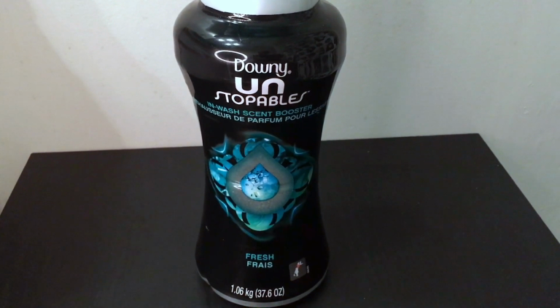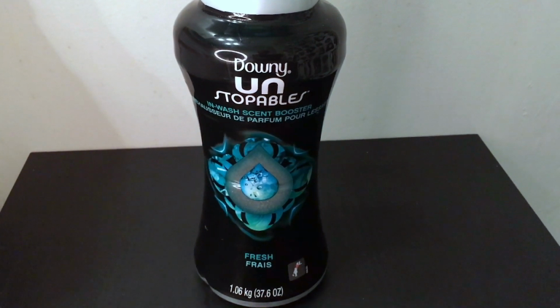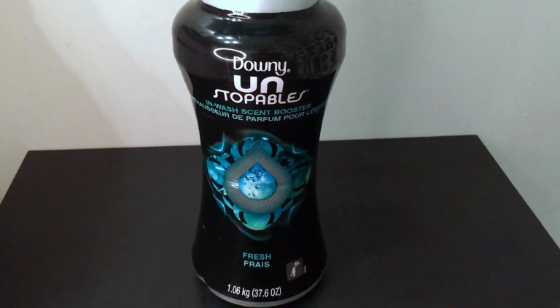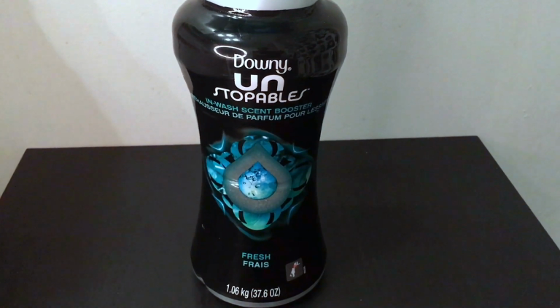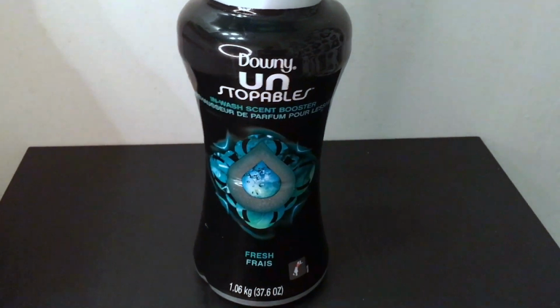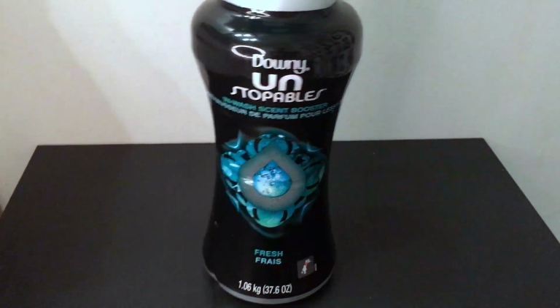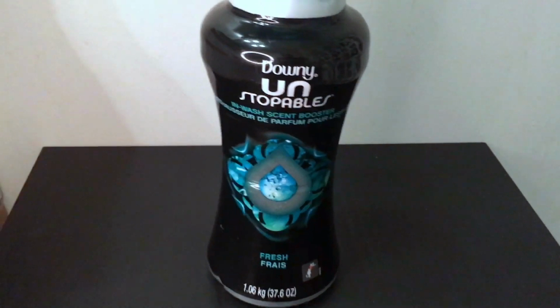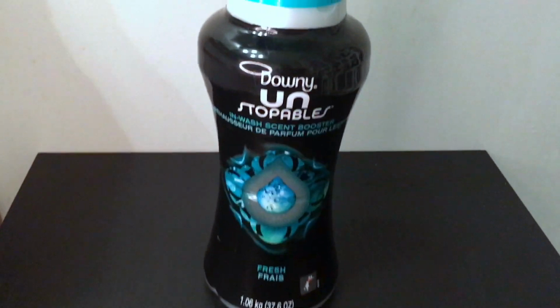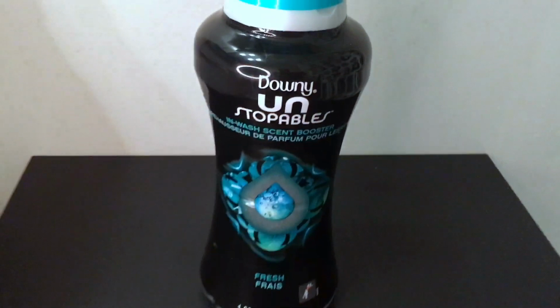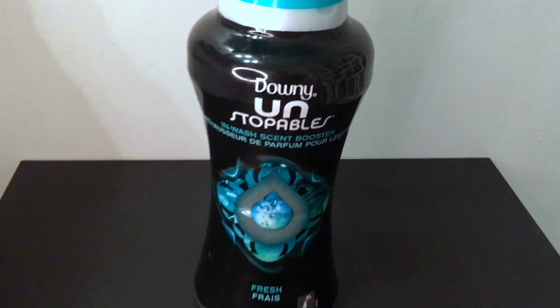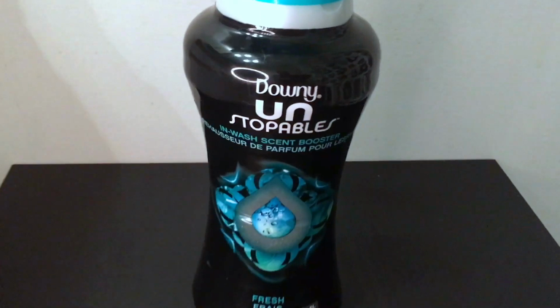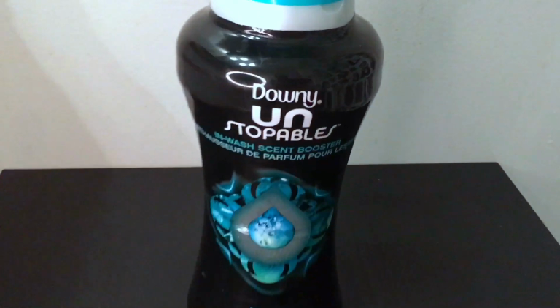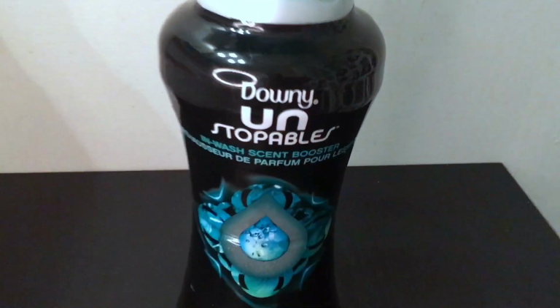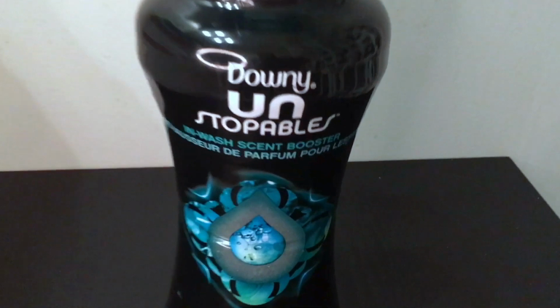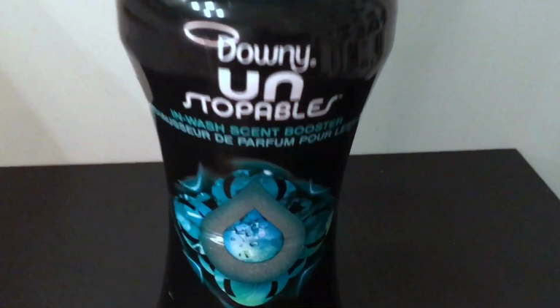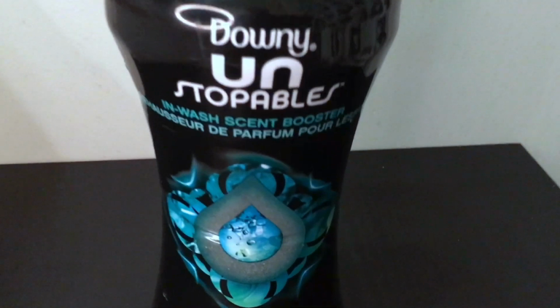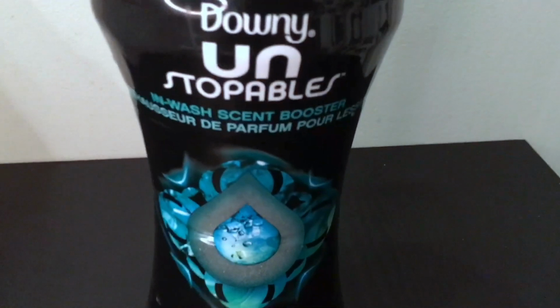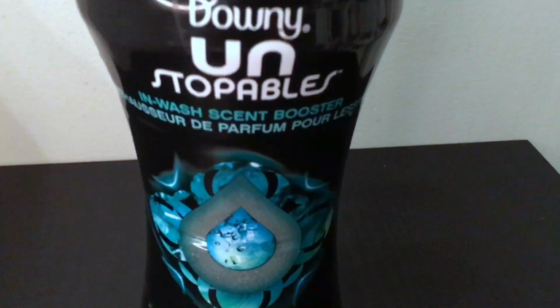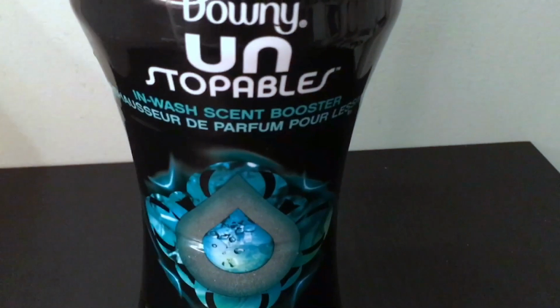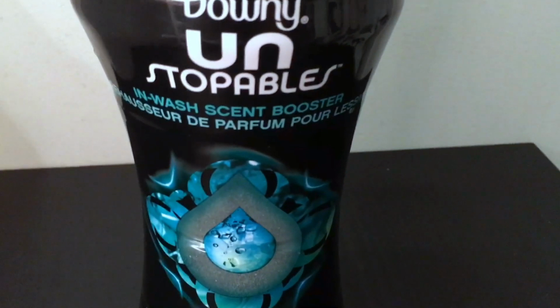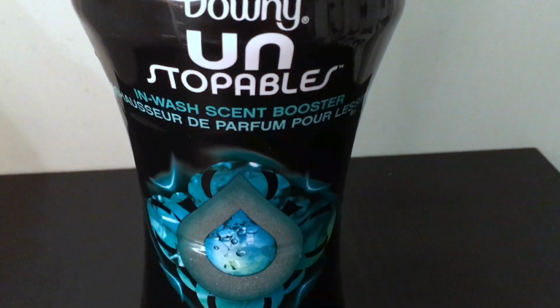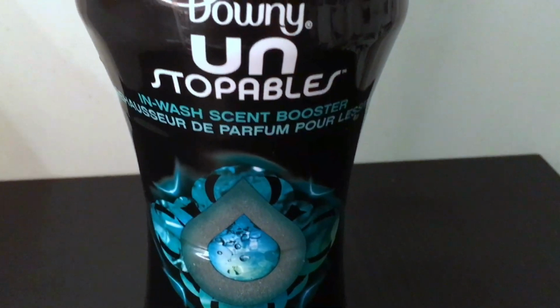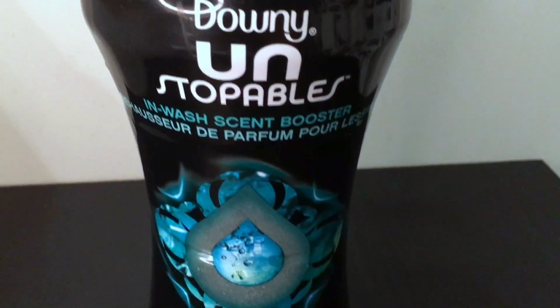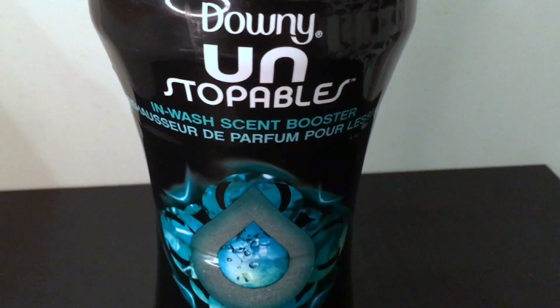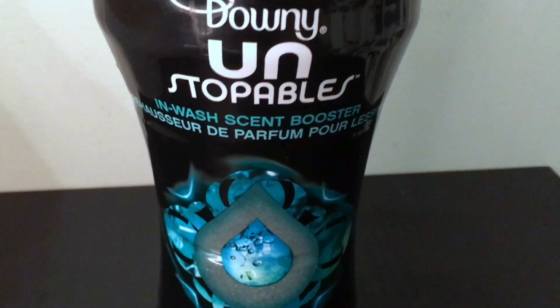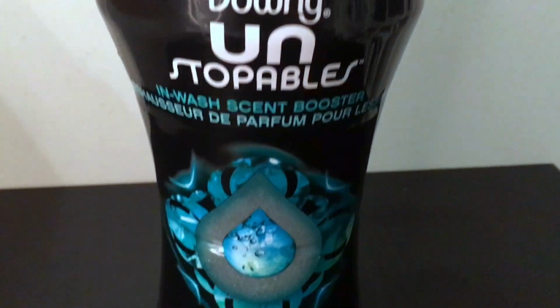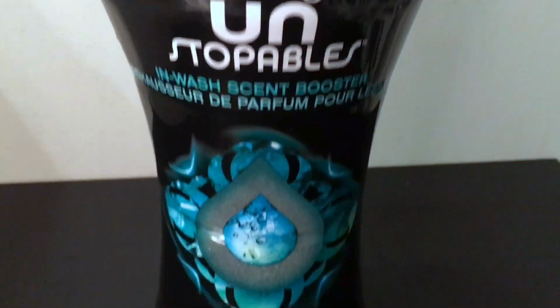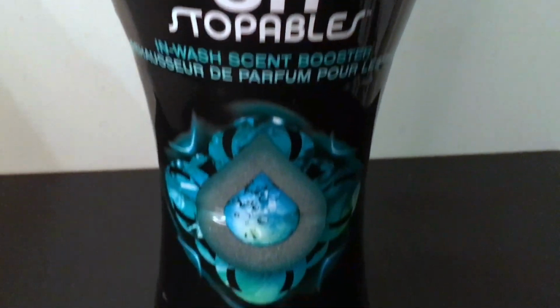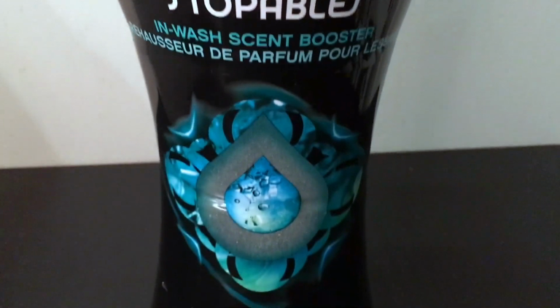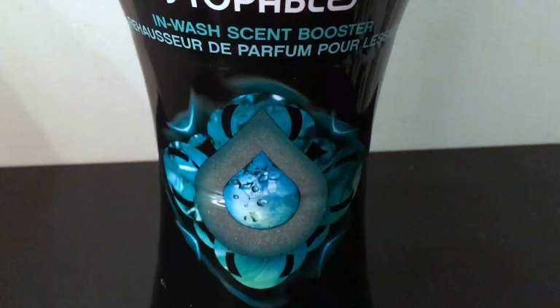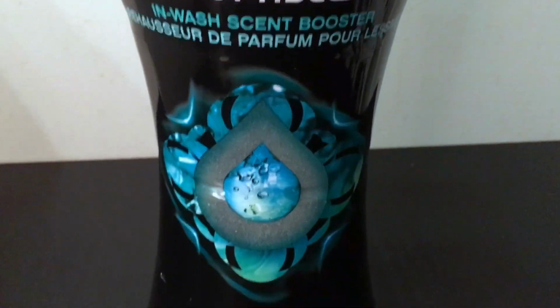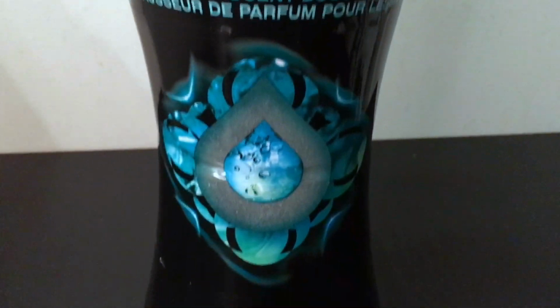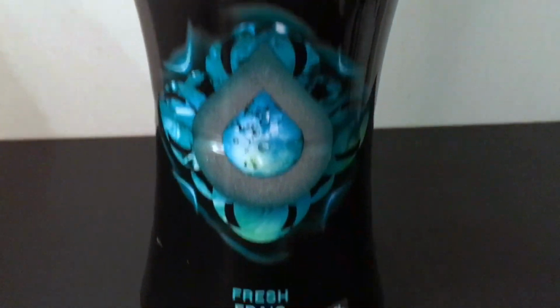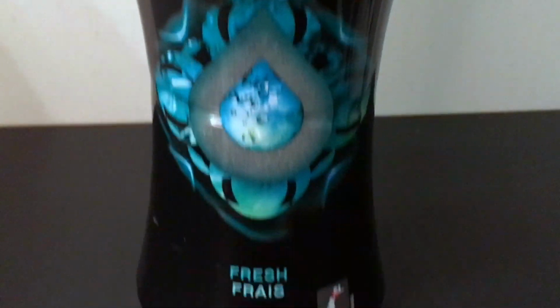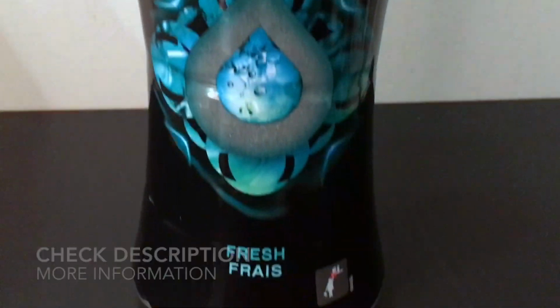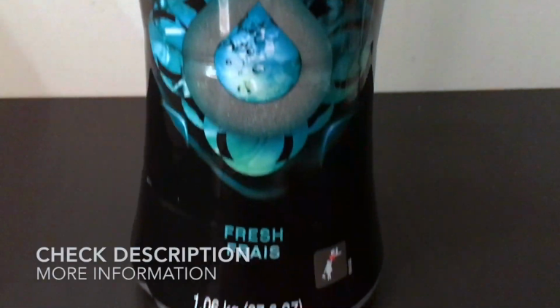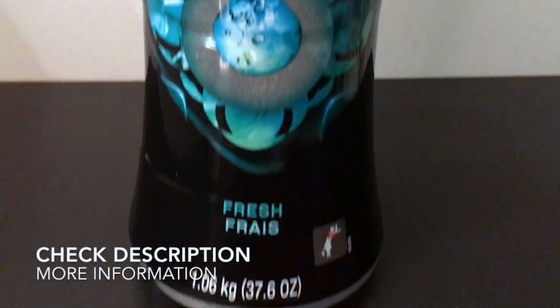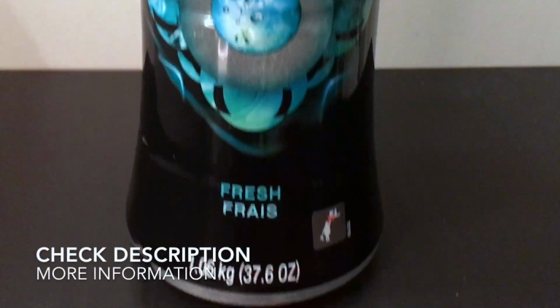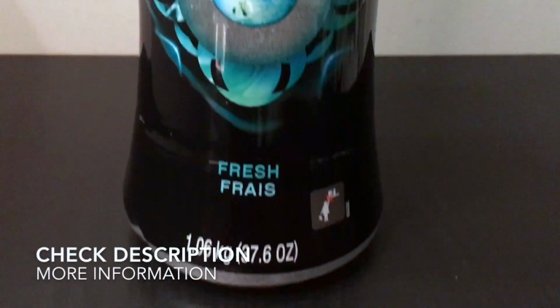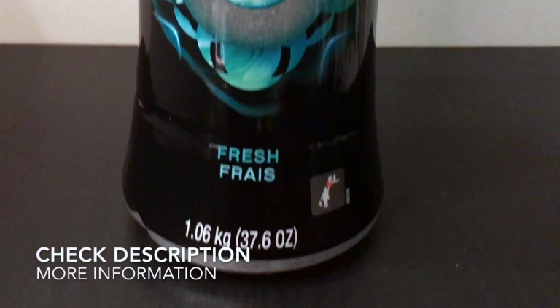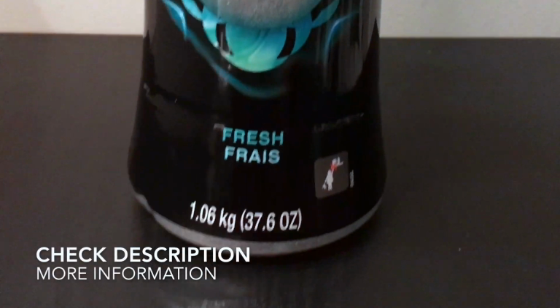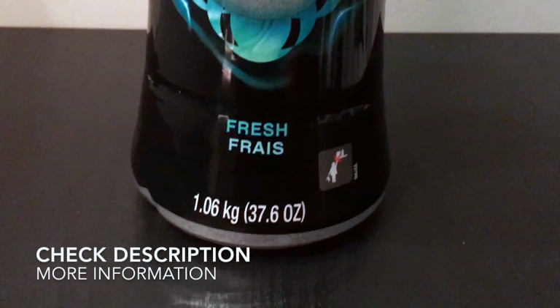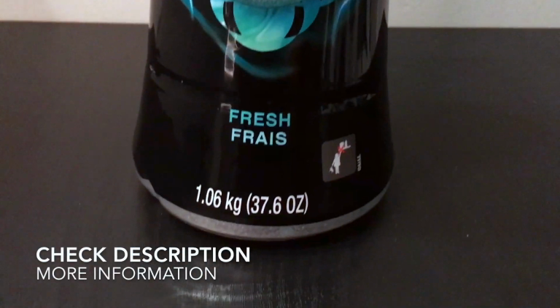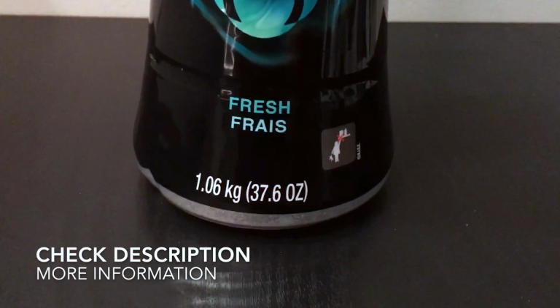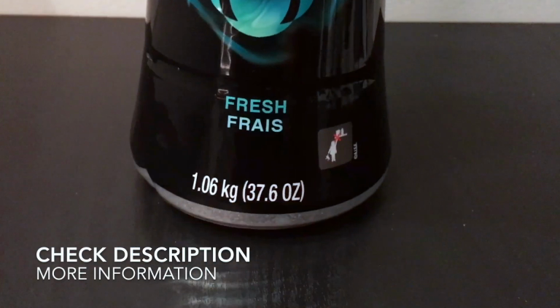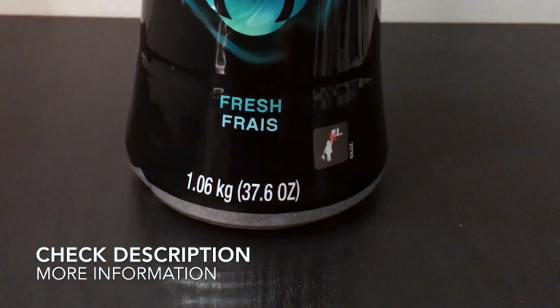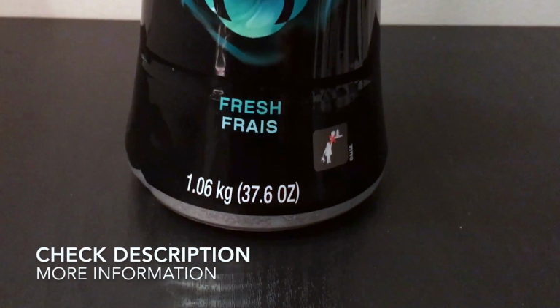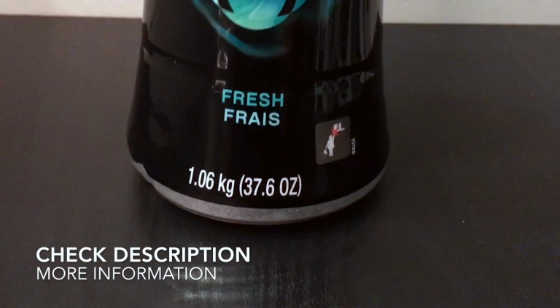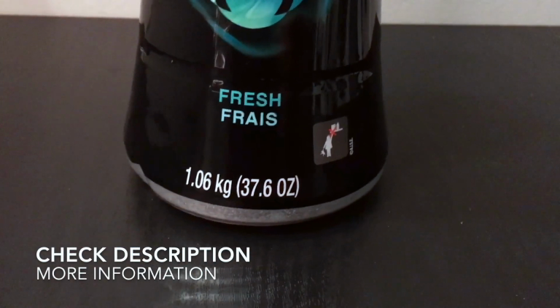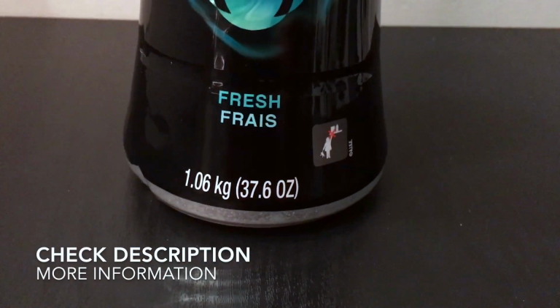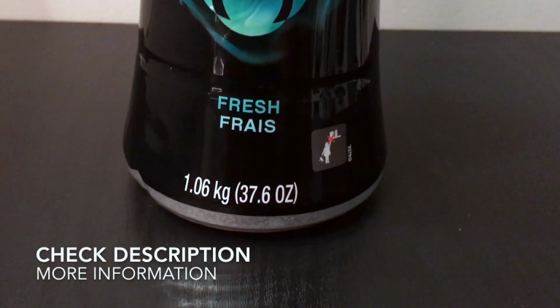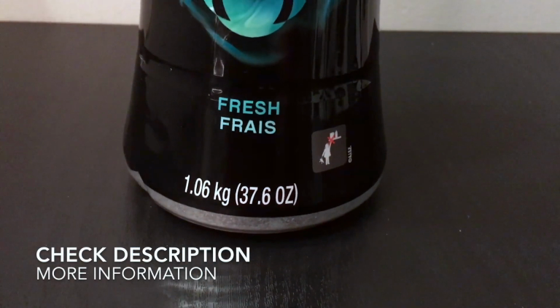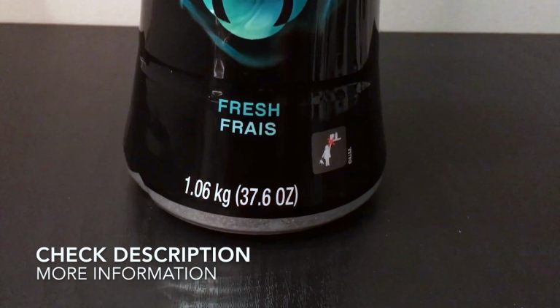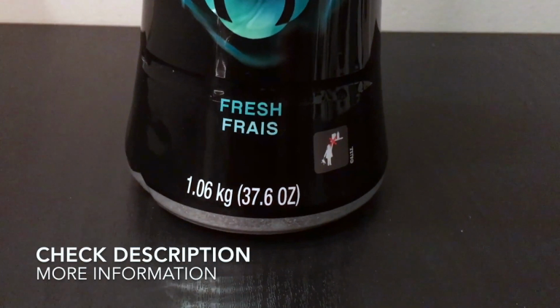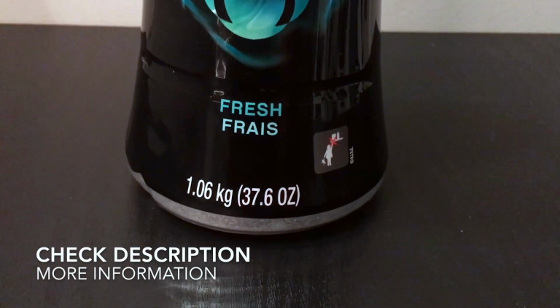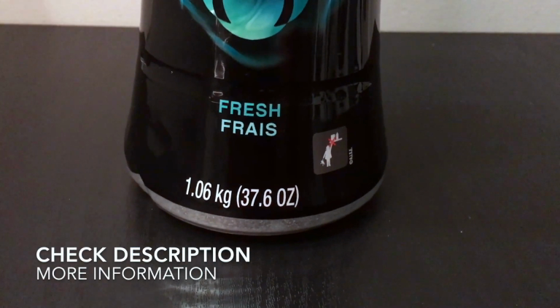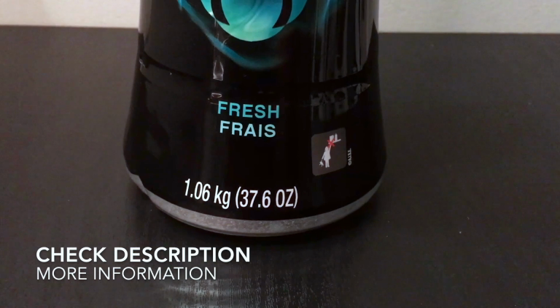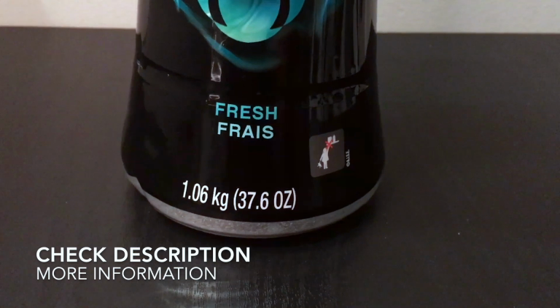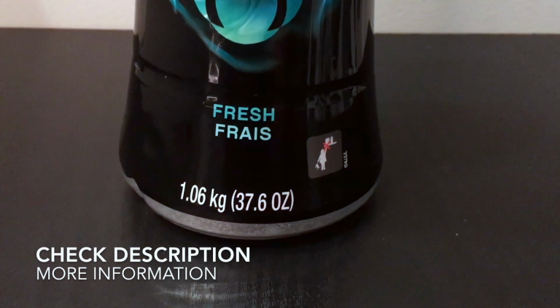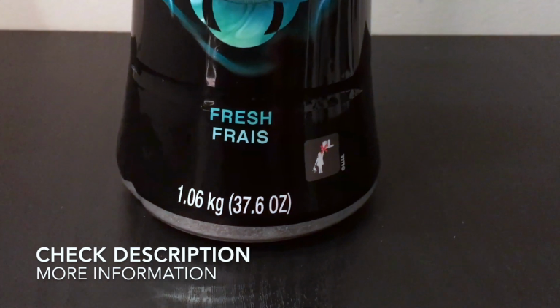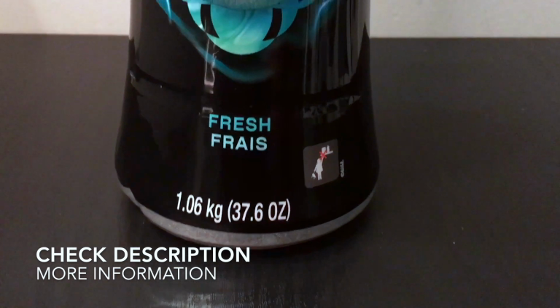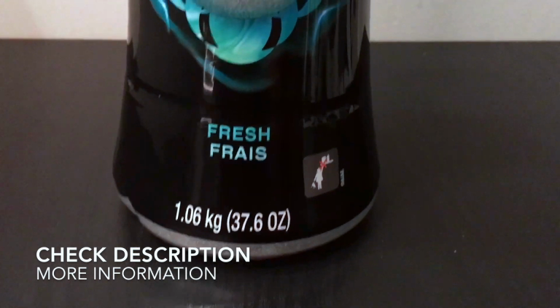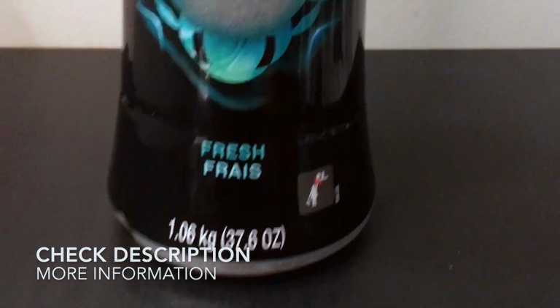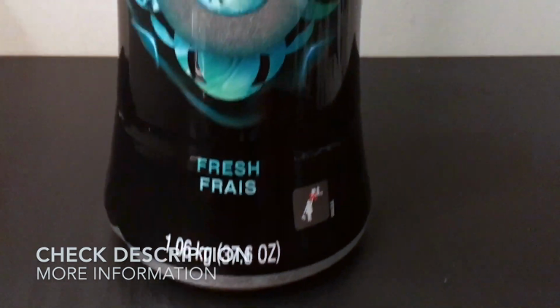So again, this is just the Downy Unstoppables in-wash scent booster, the fresh scent, 37.6 ounces.